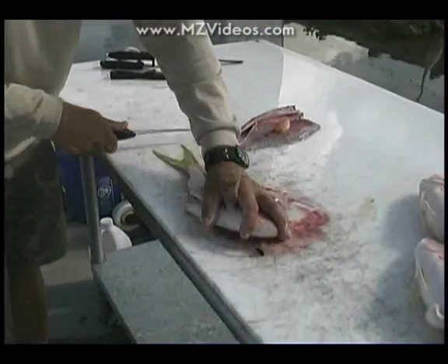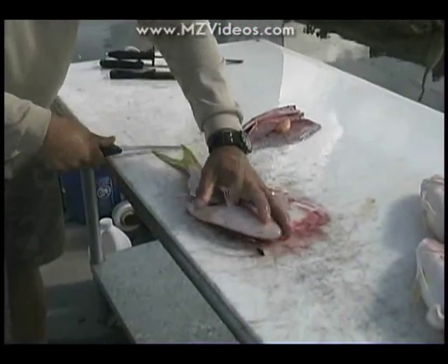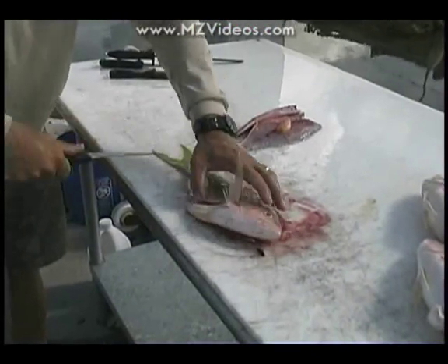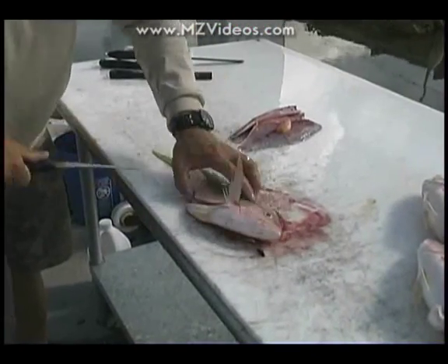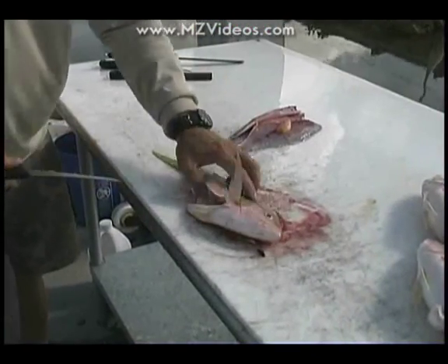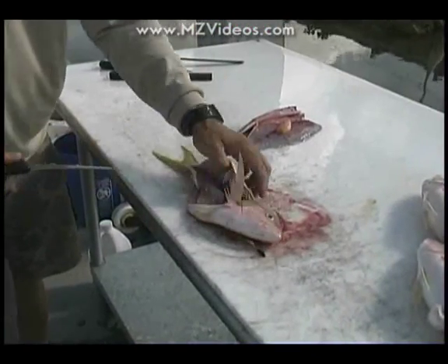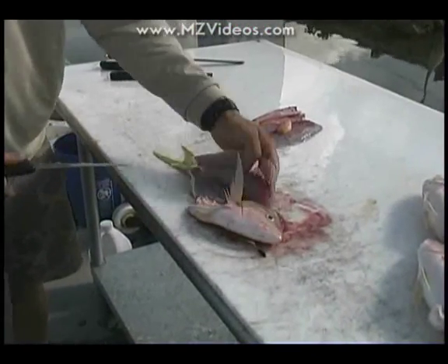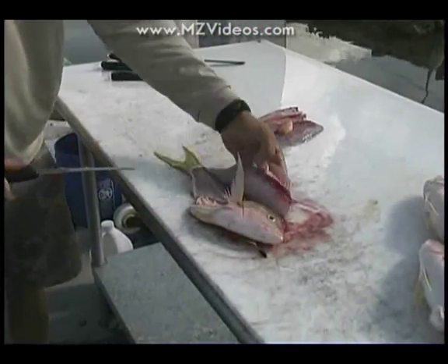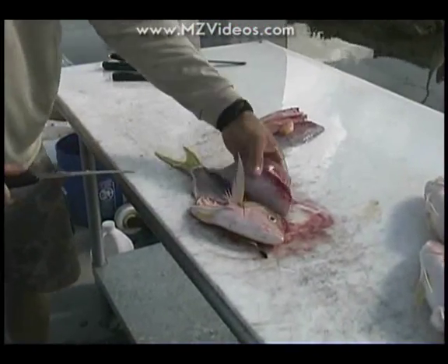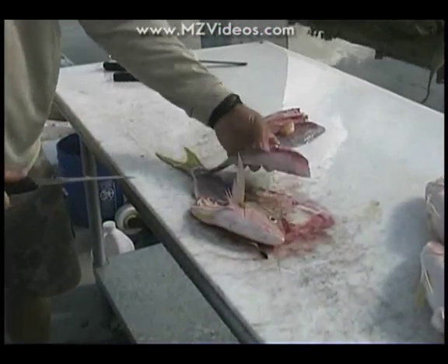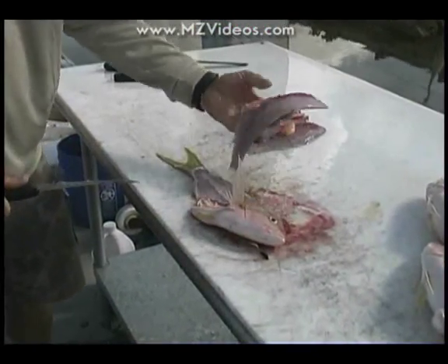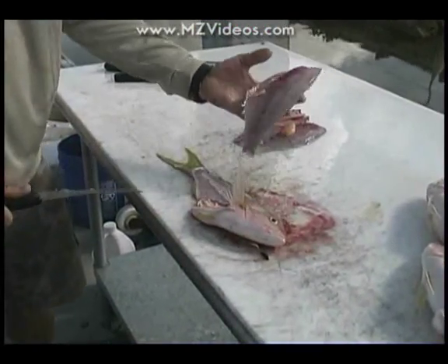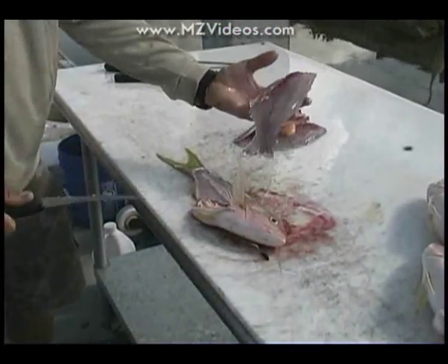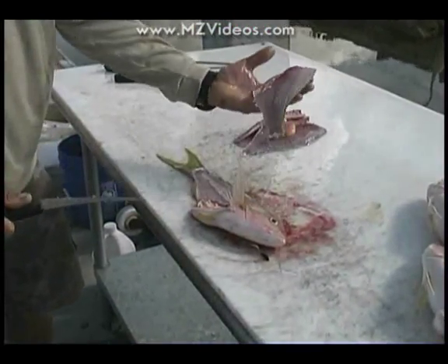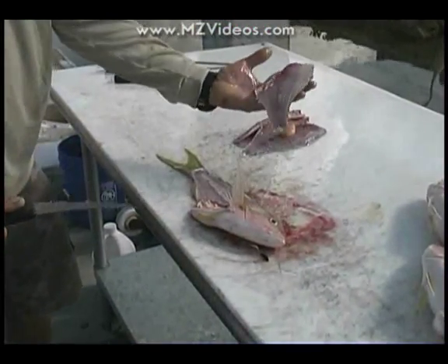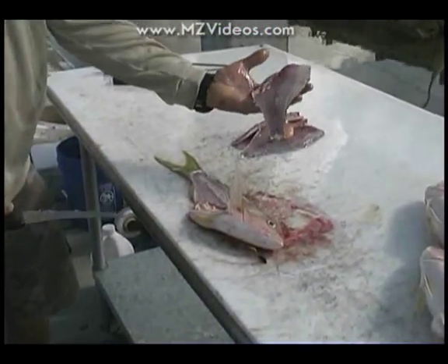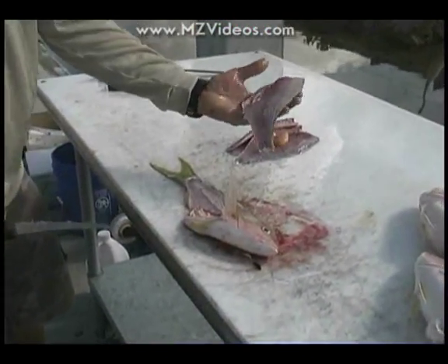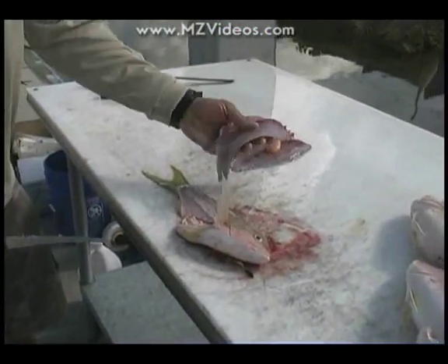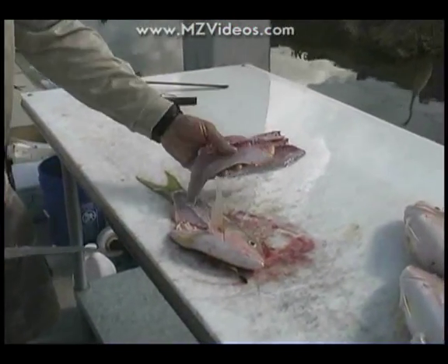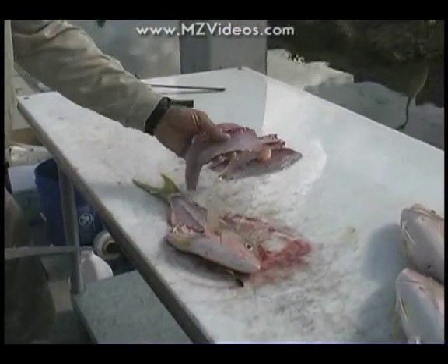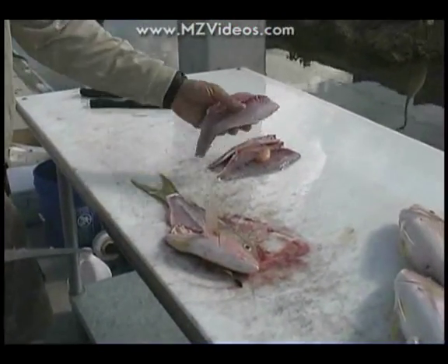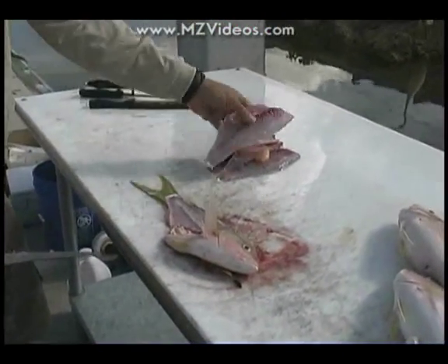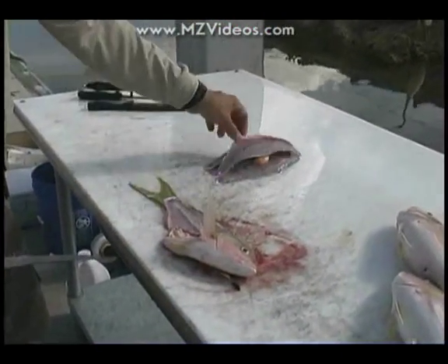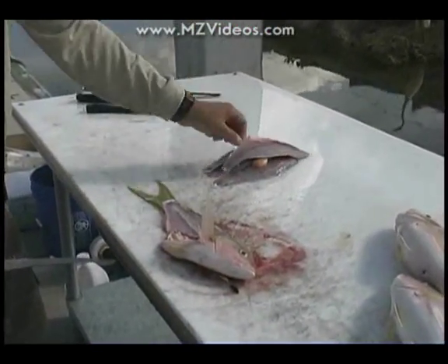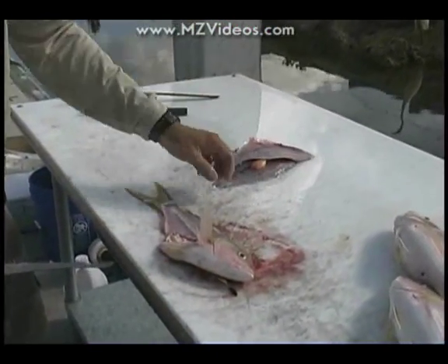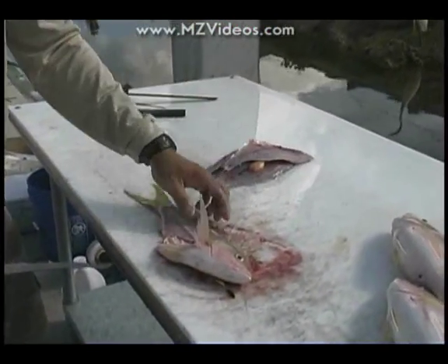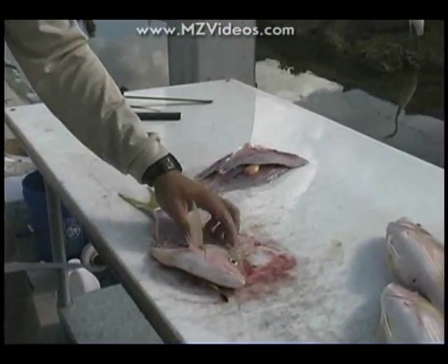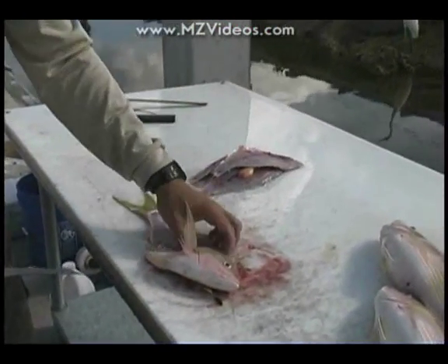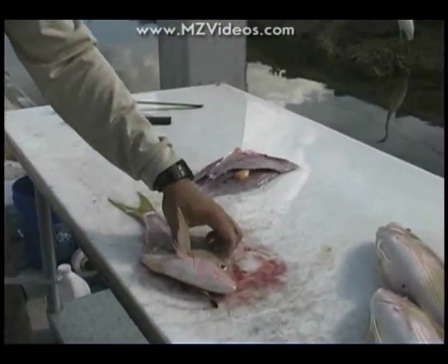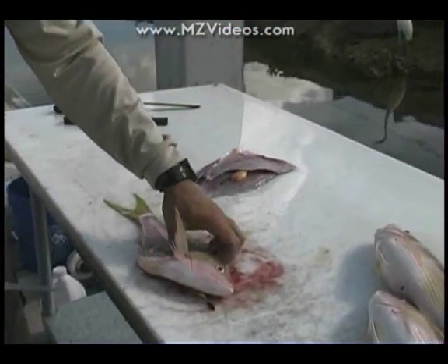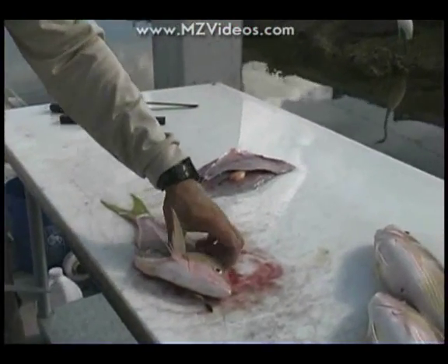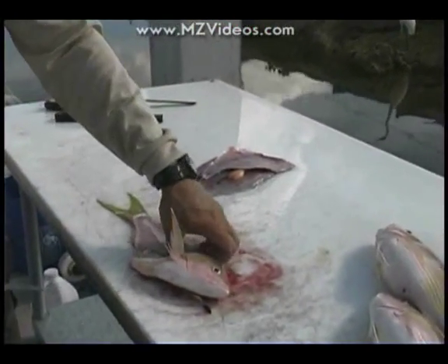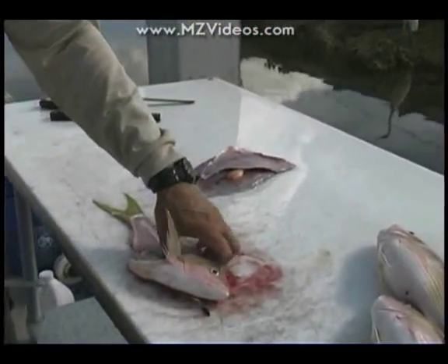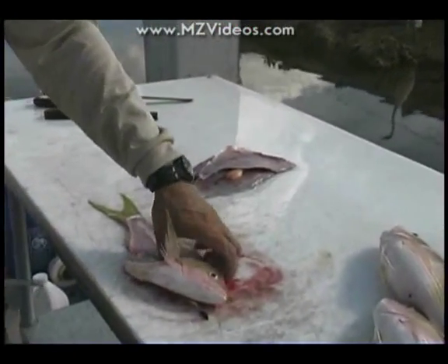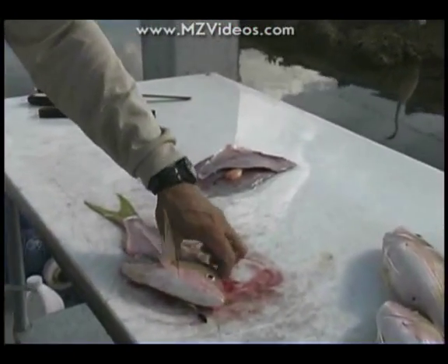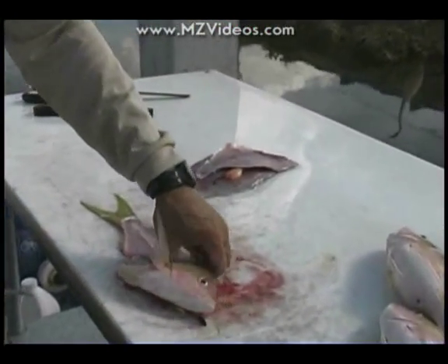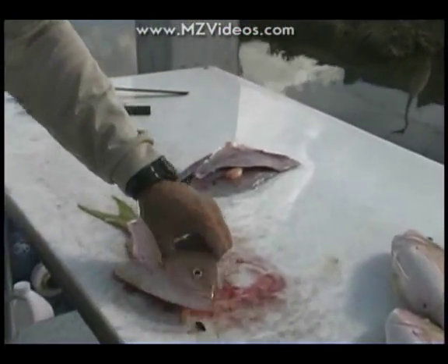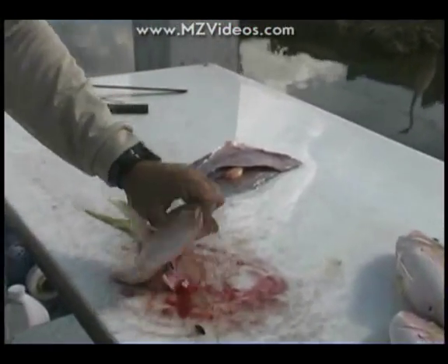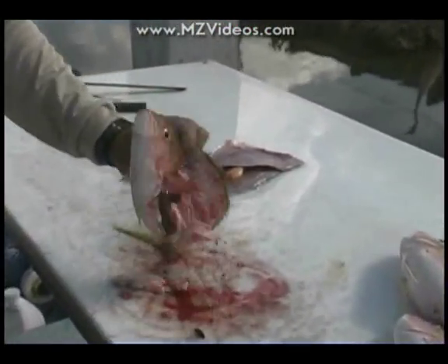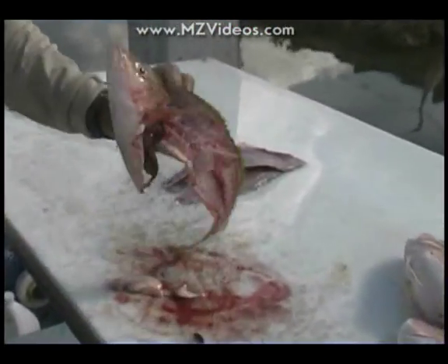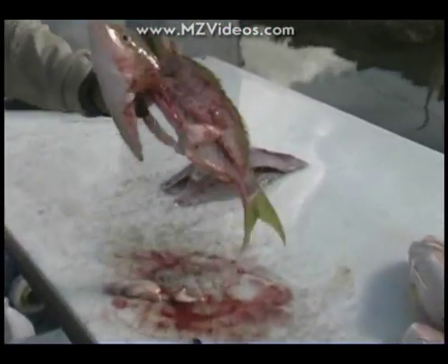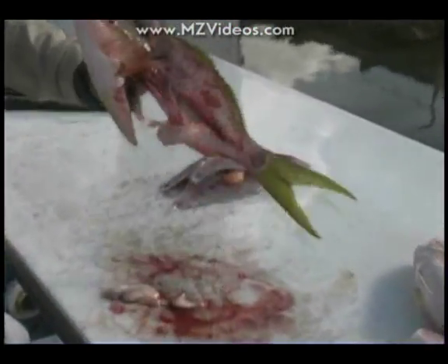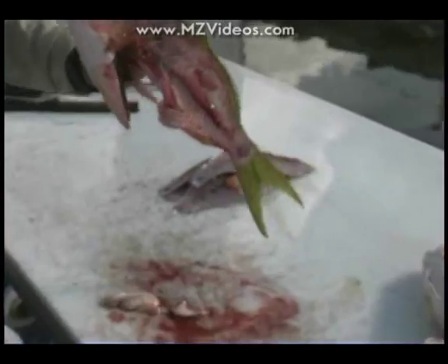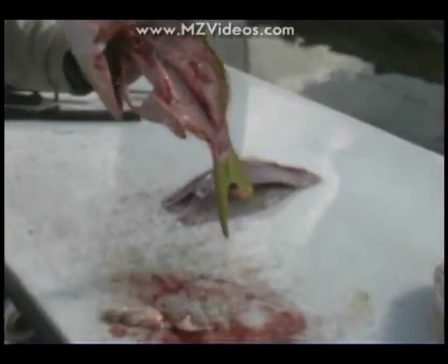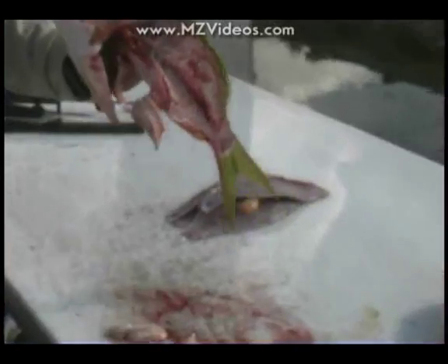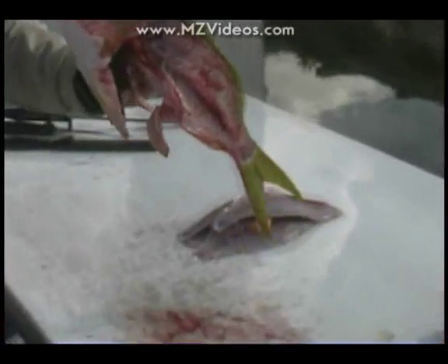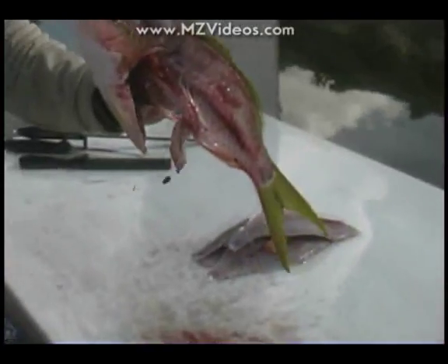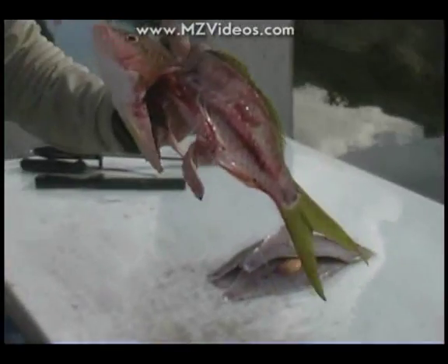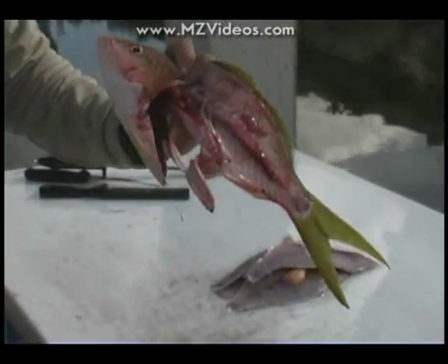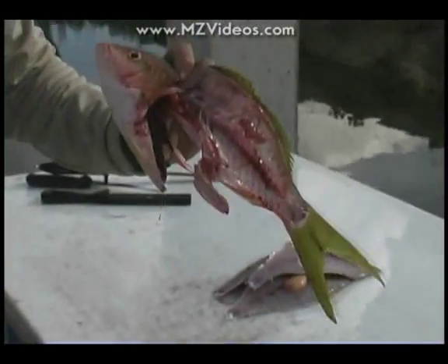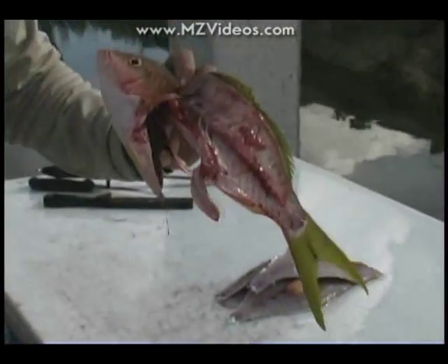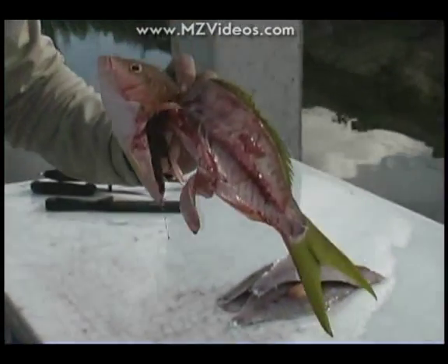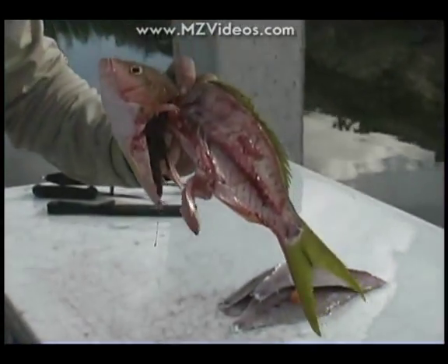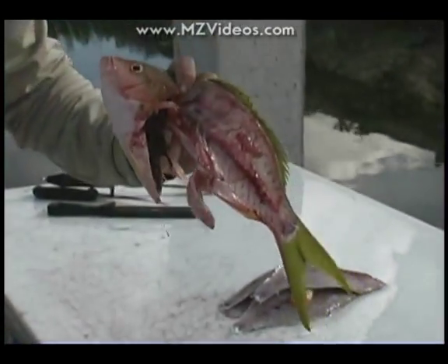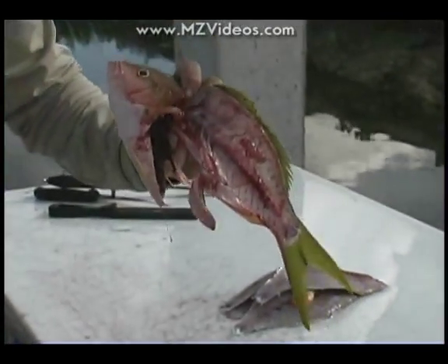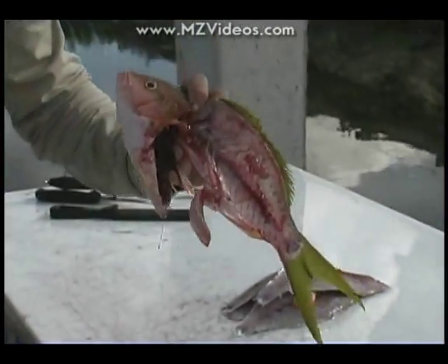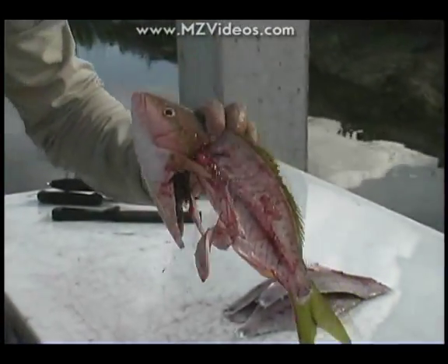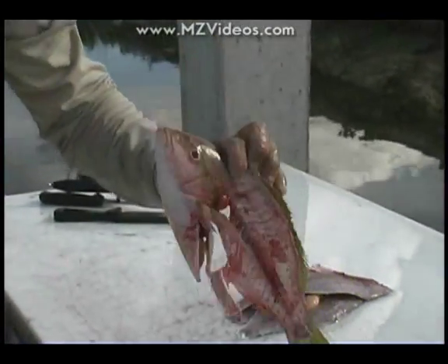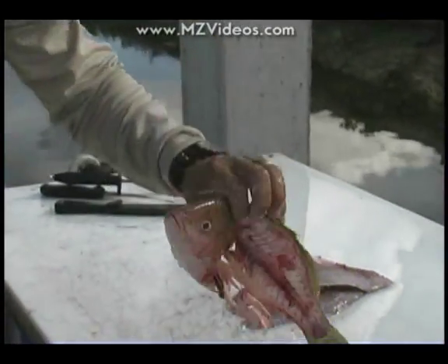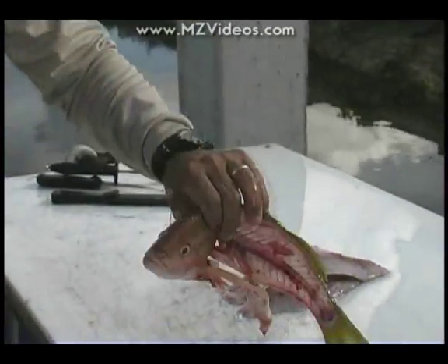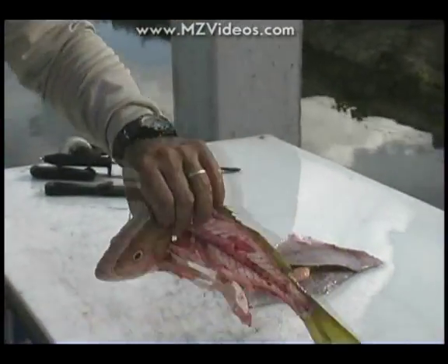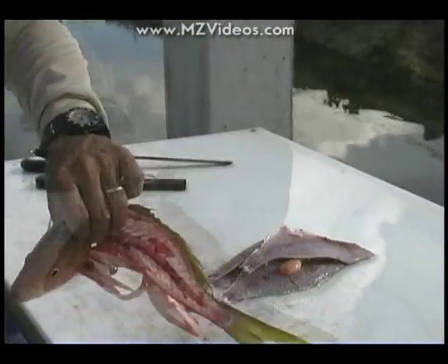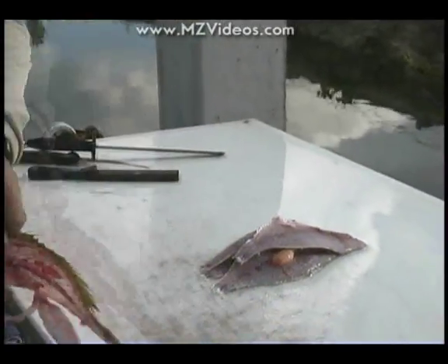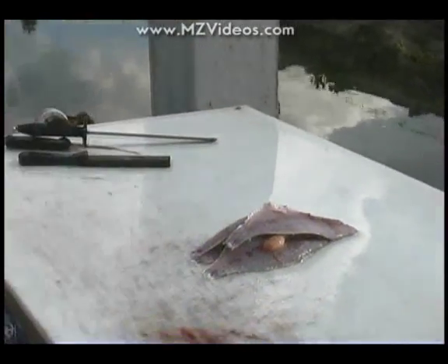You finish up with beautiful fillets like that, and you don't leave much on the carcass of the fish, which is good.